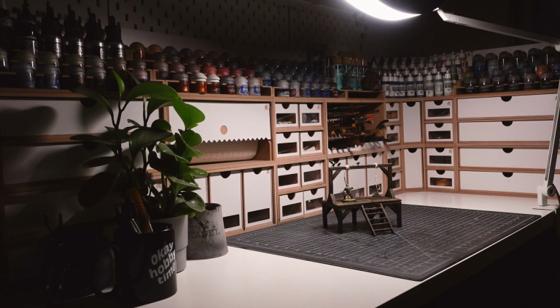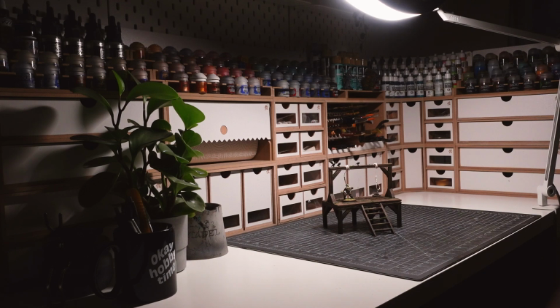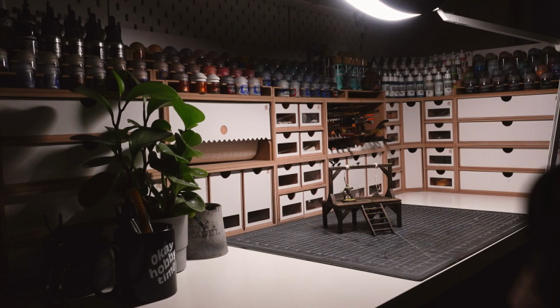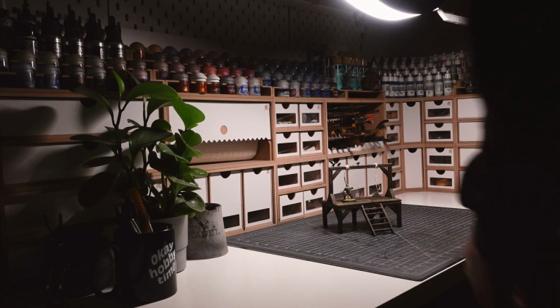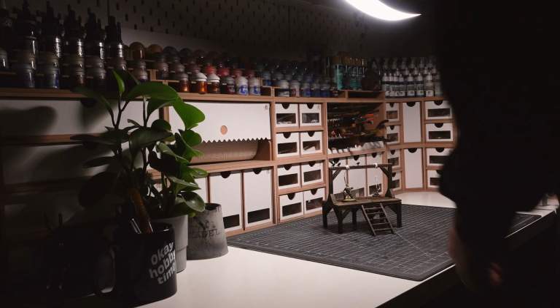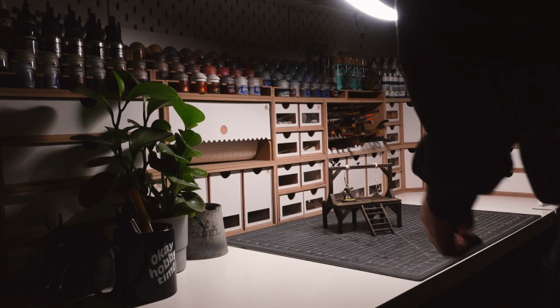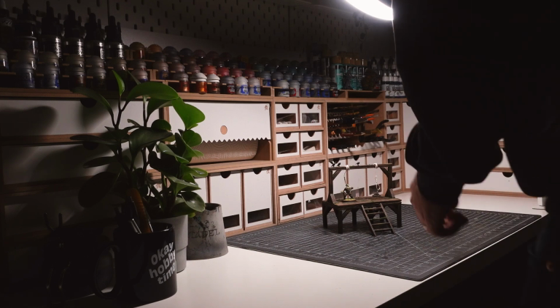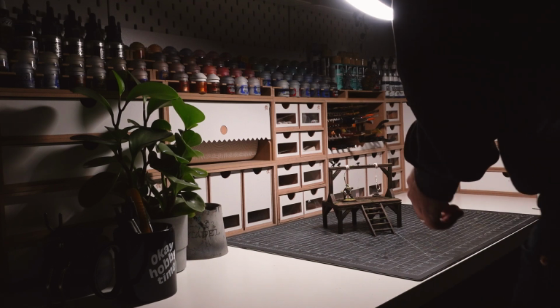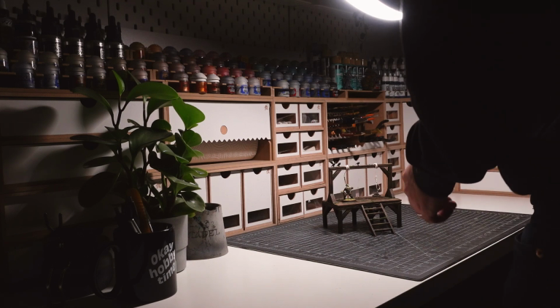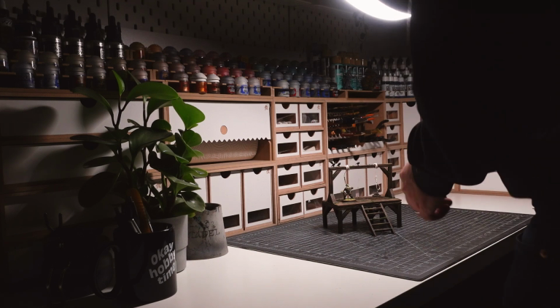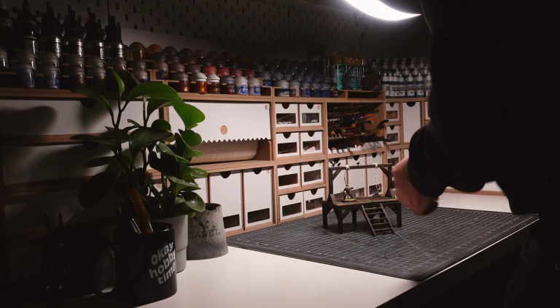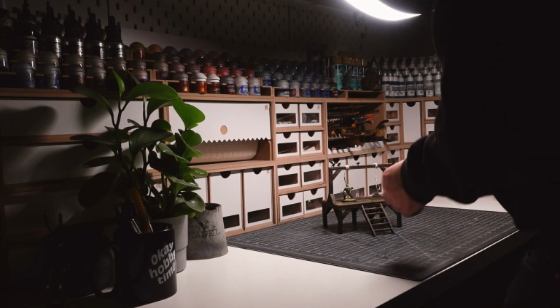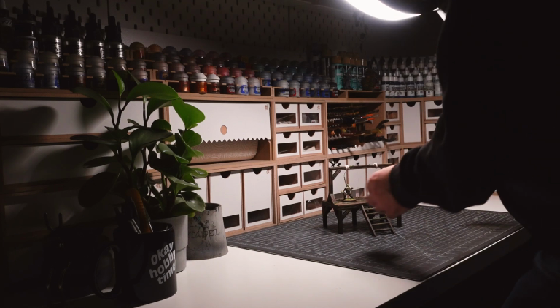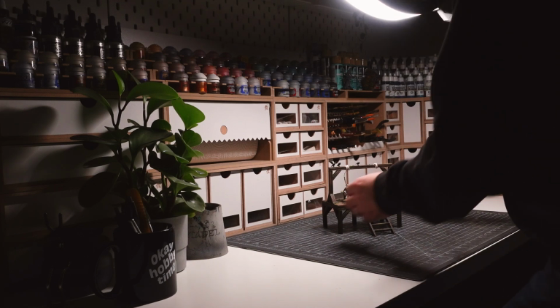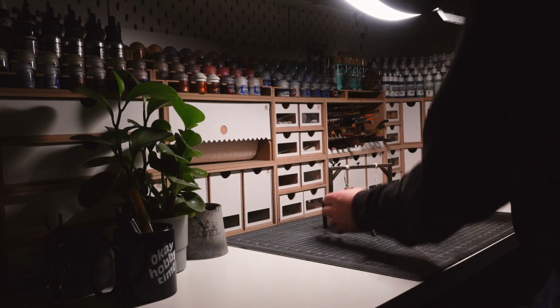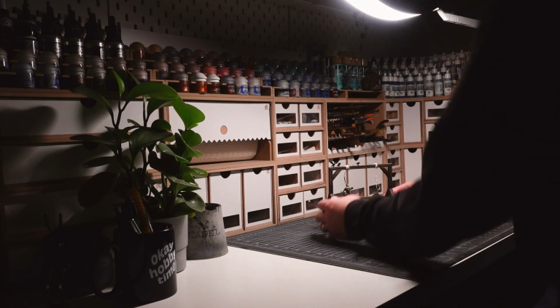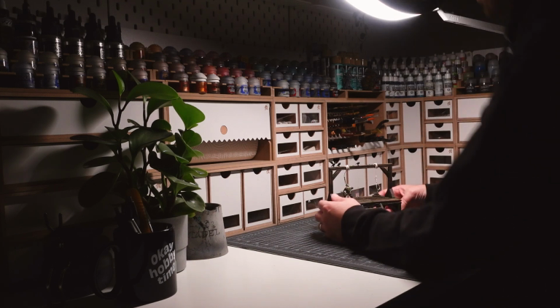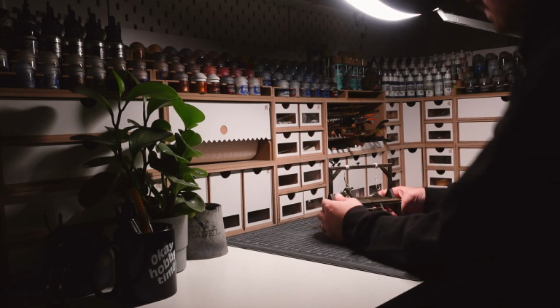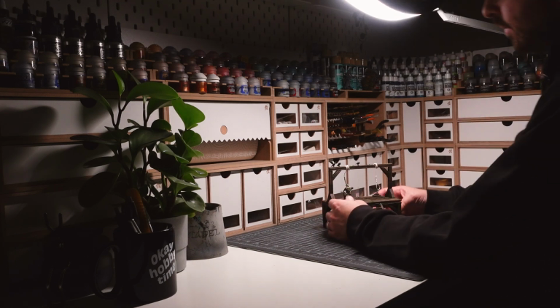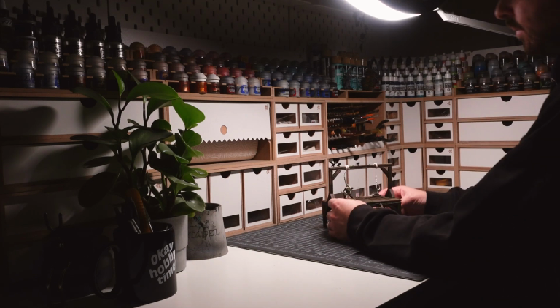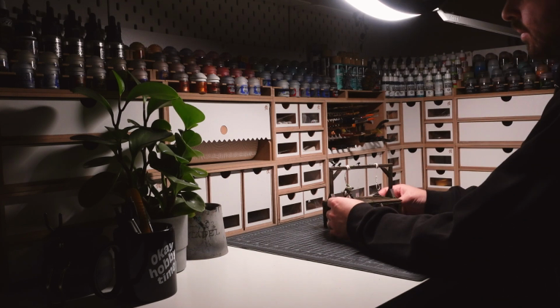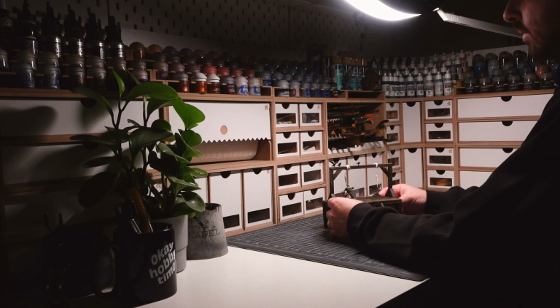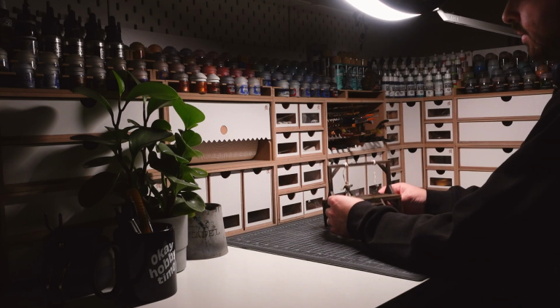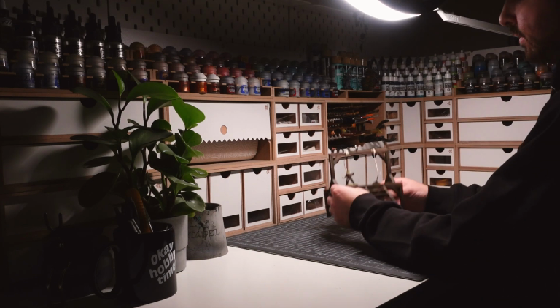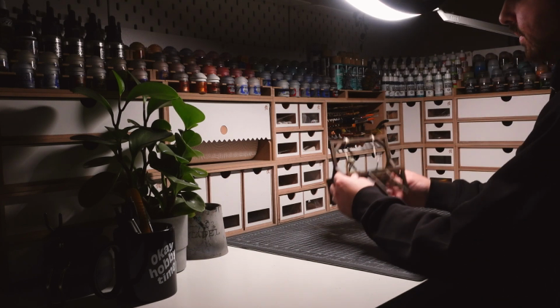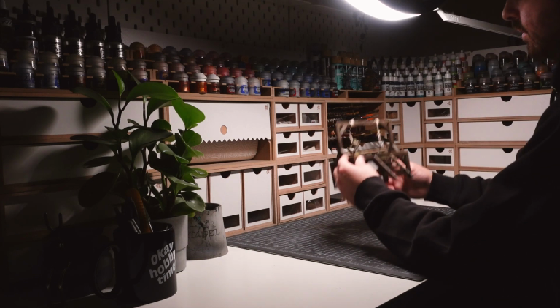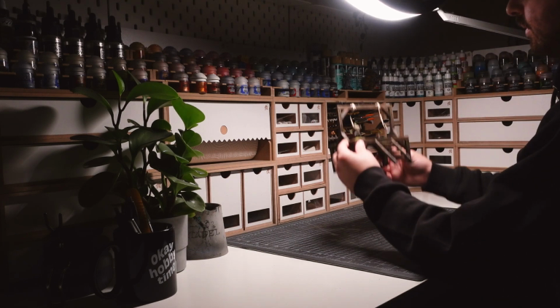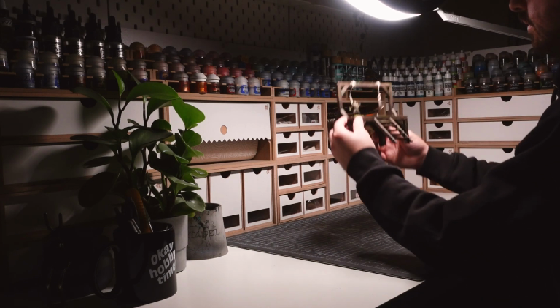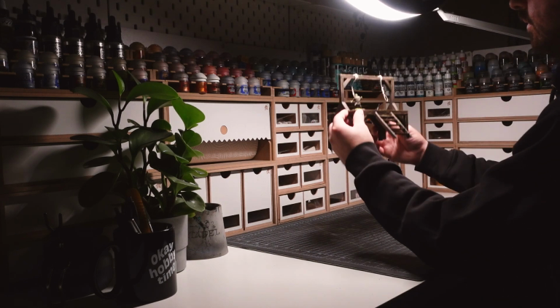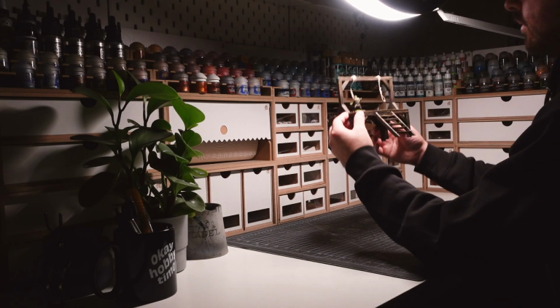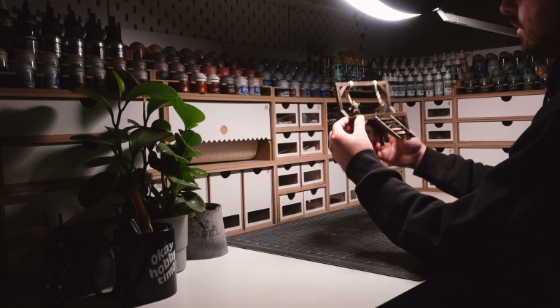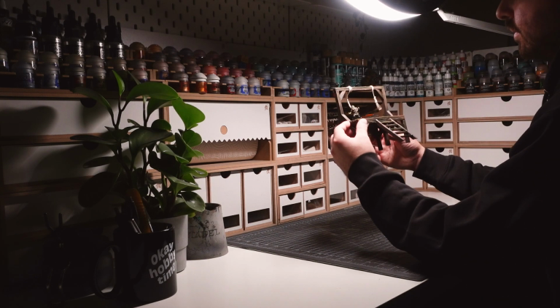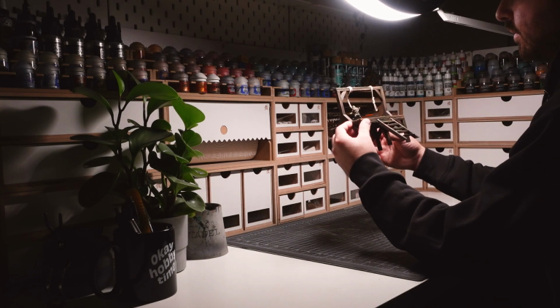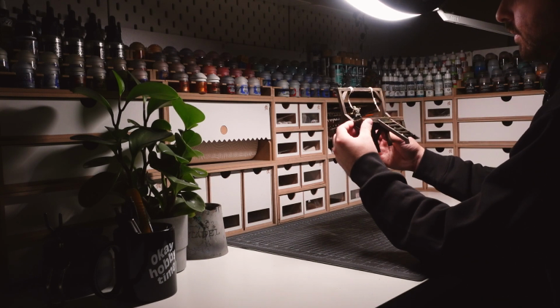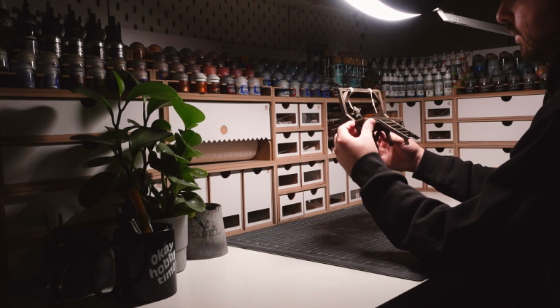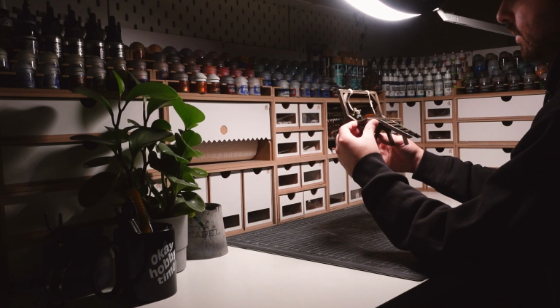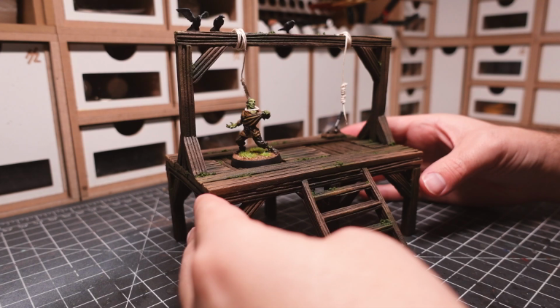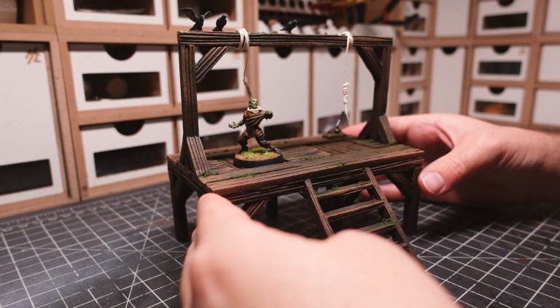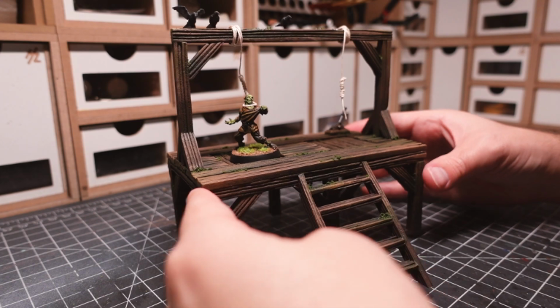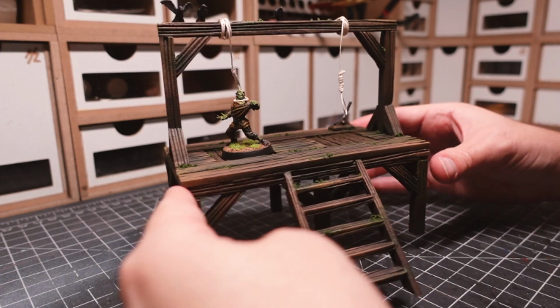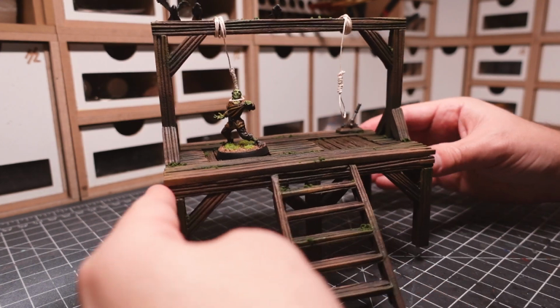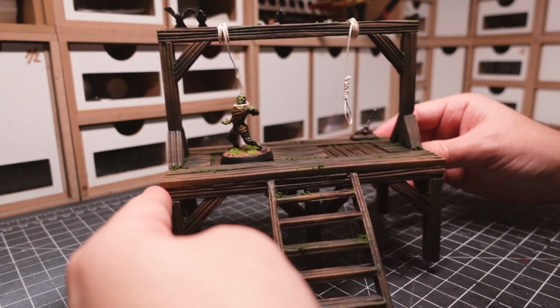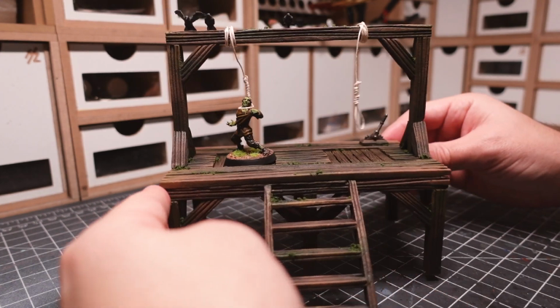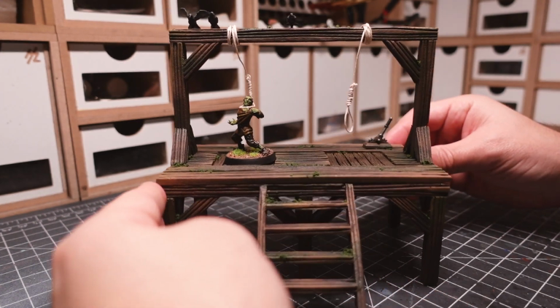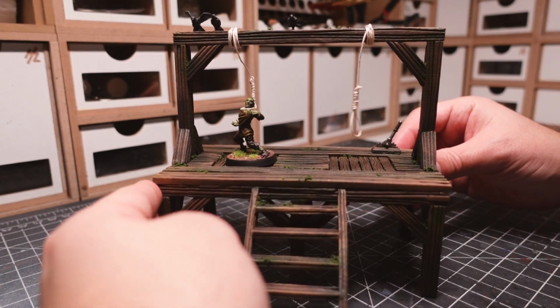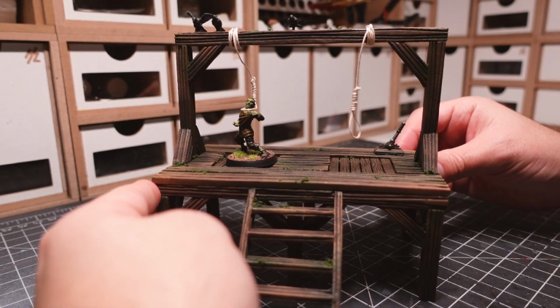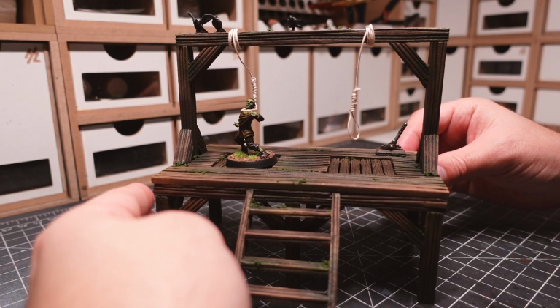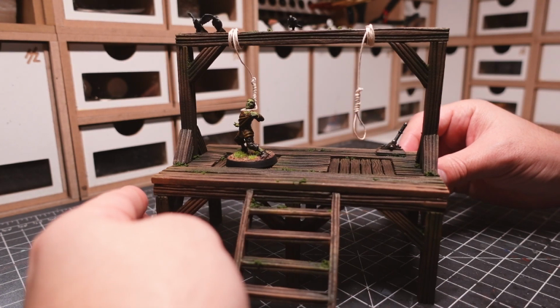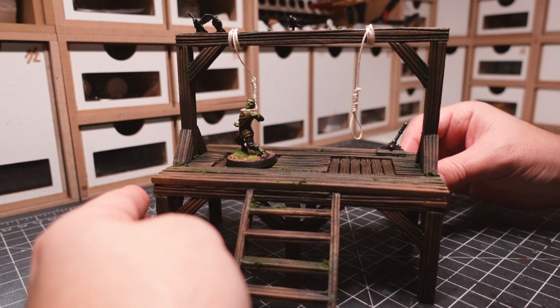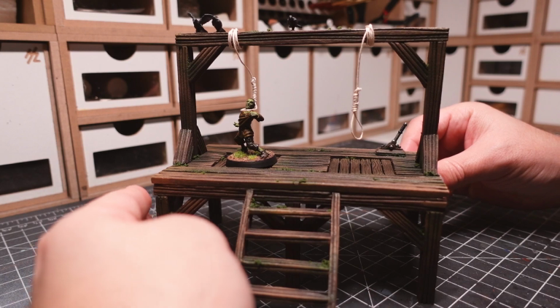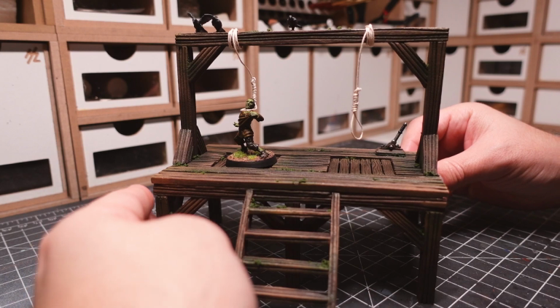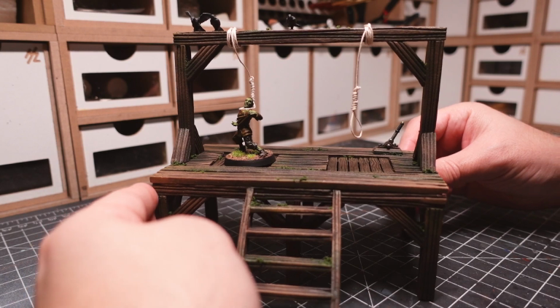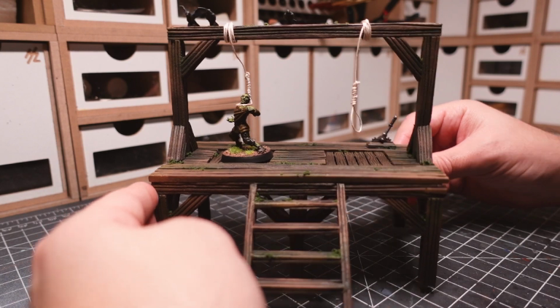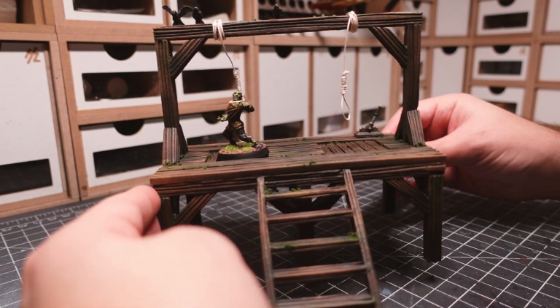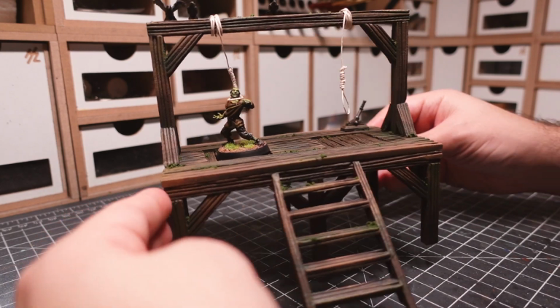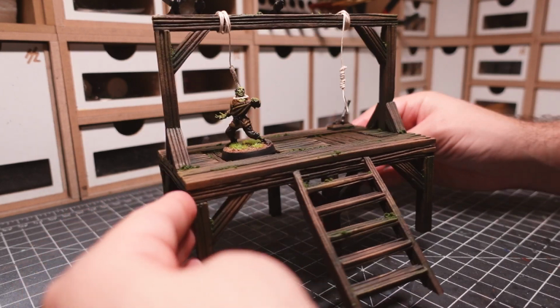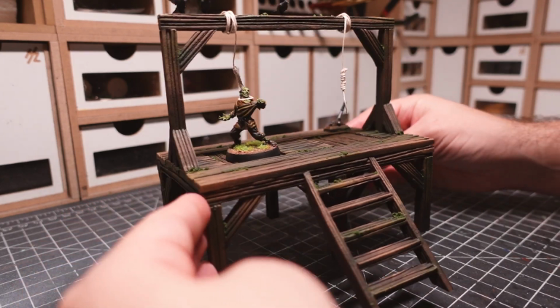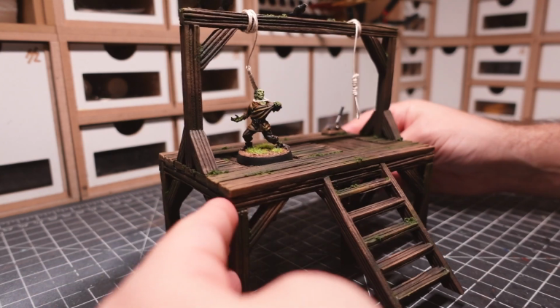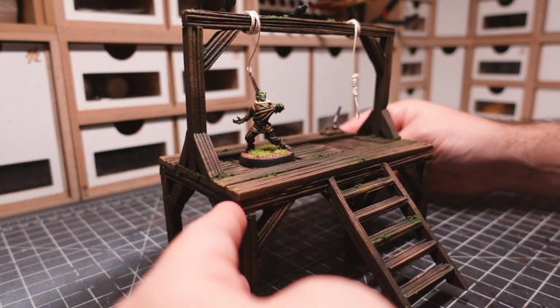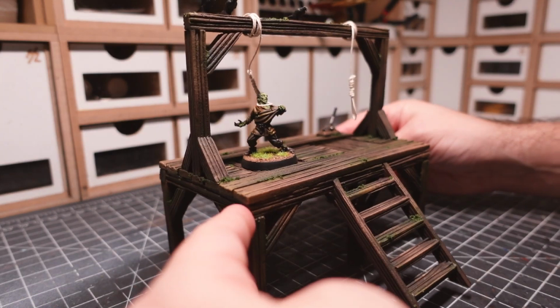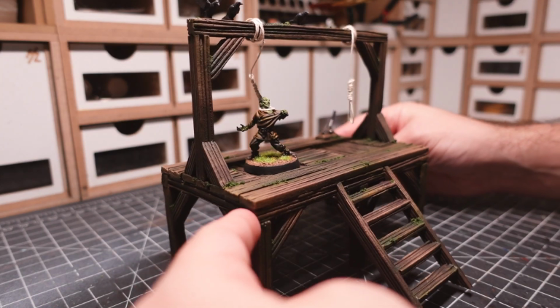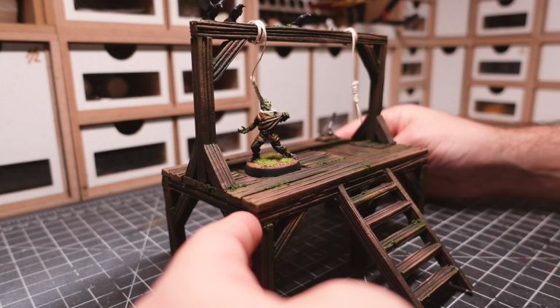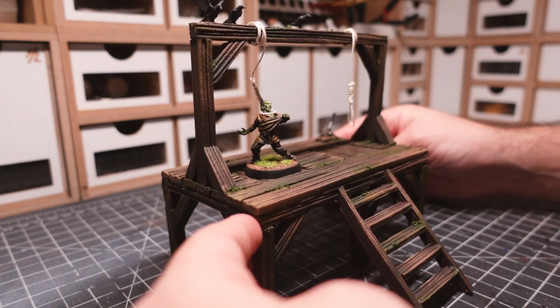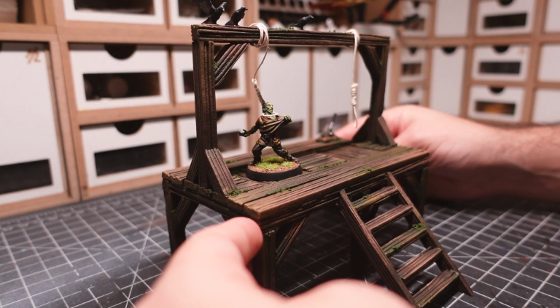Welcome to OK Hobby Time. My name is Adam, and in this video, we're continuing our story by crafting medieval gallows.